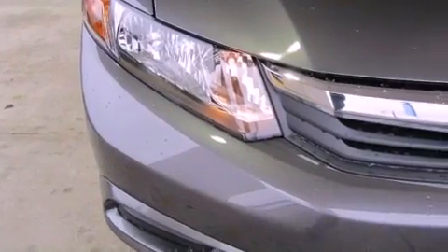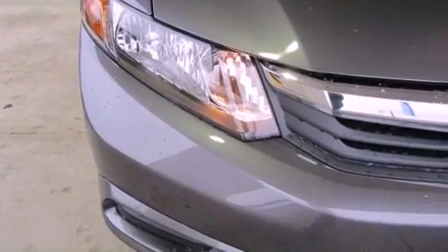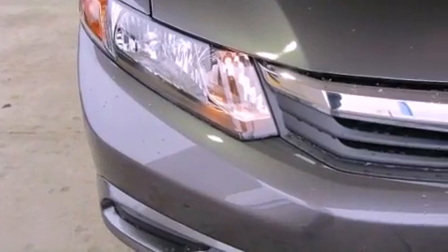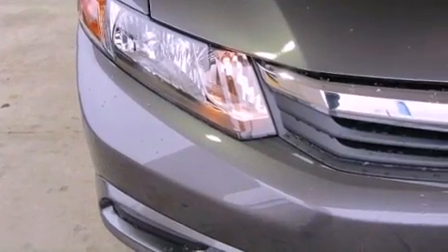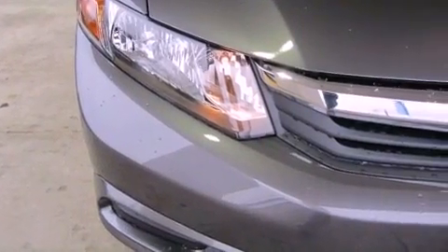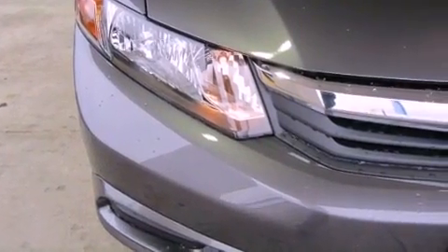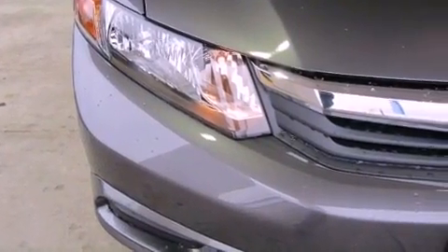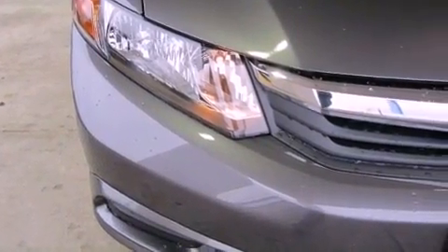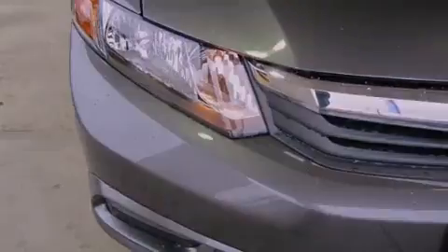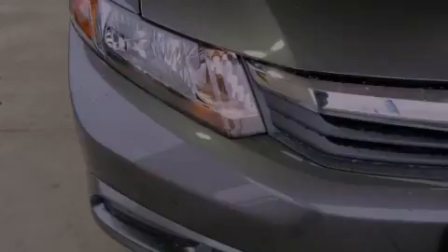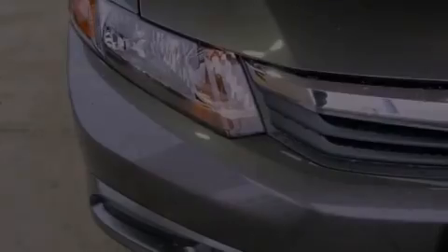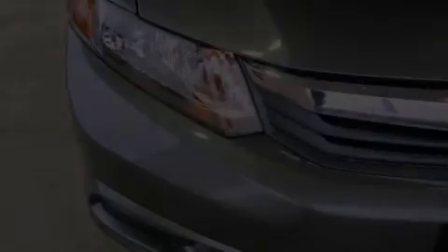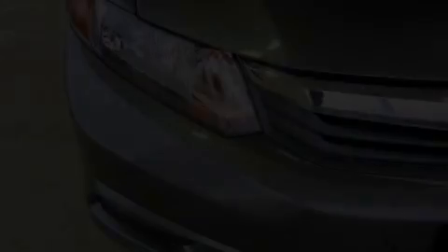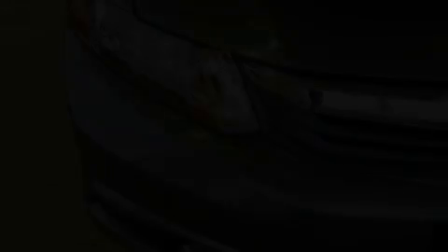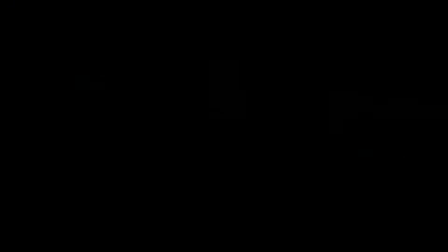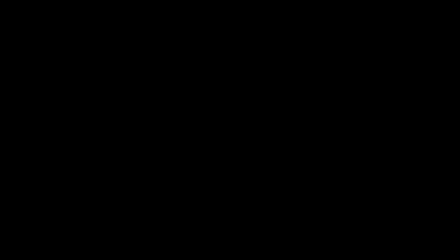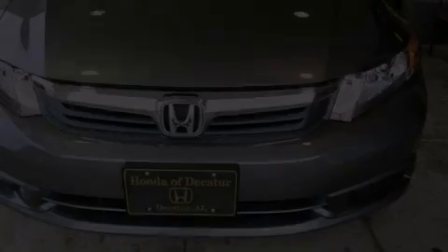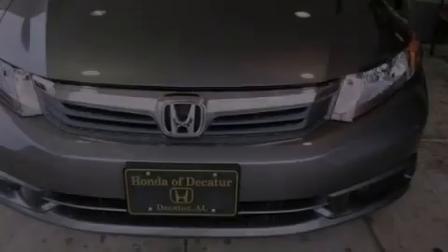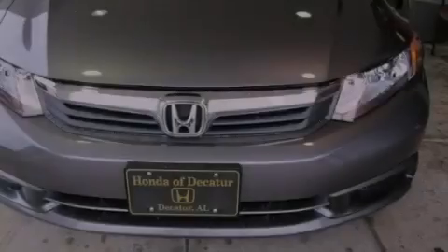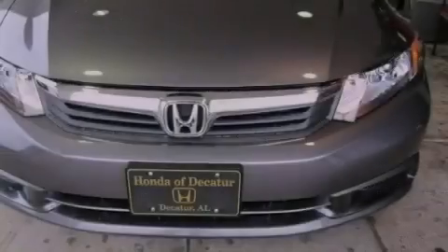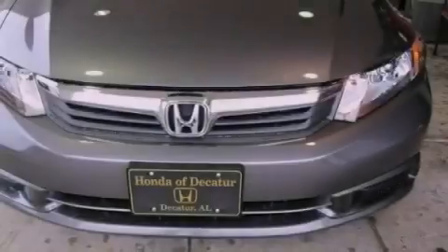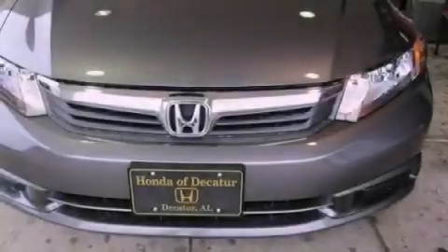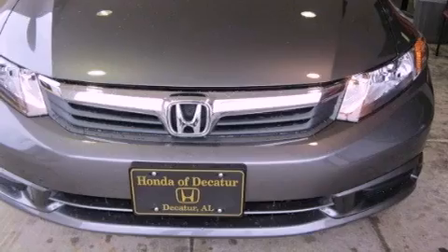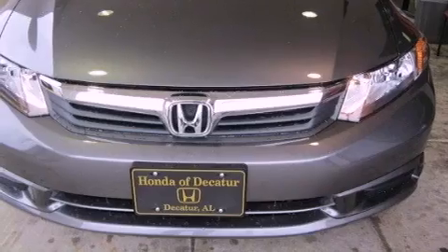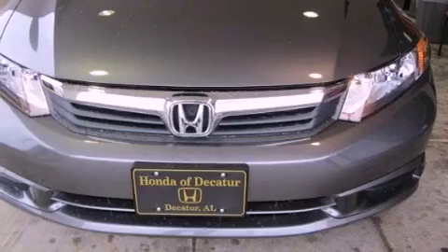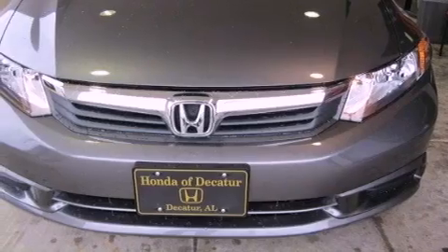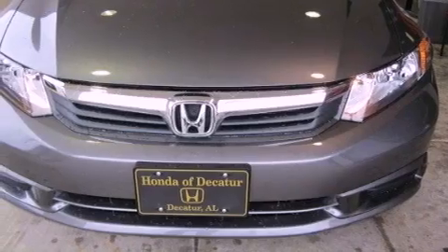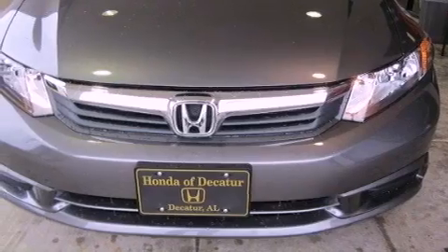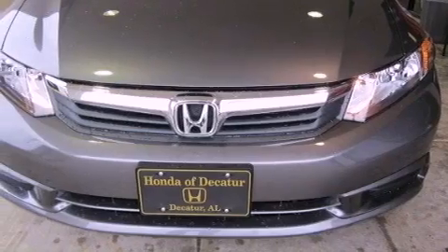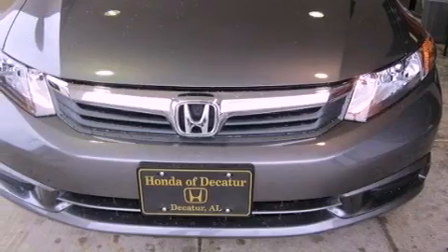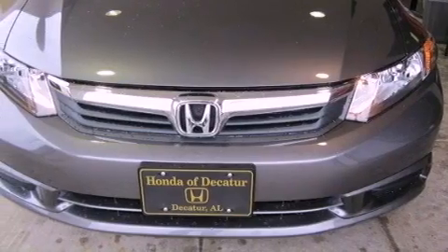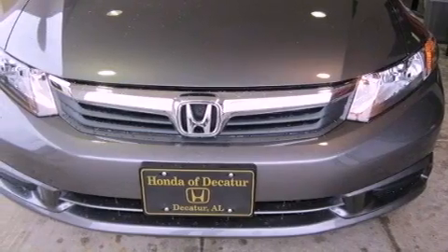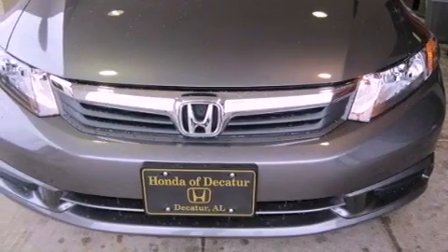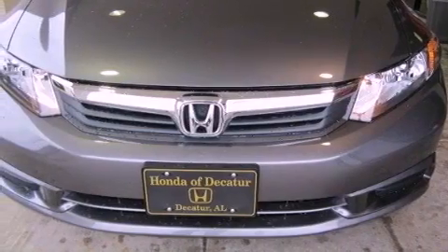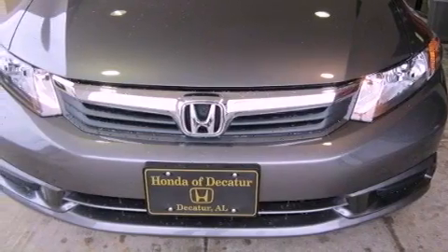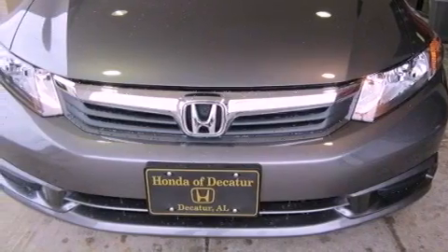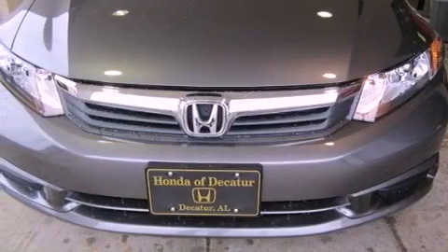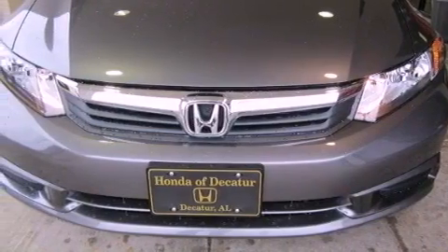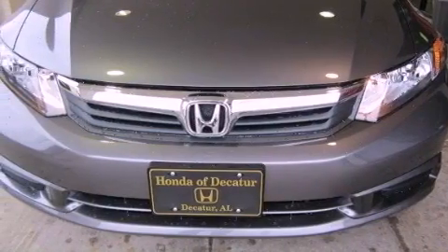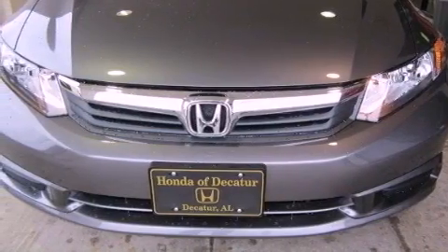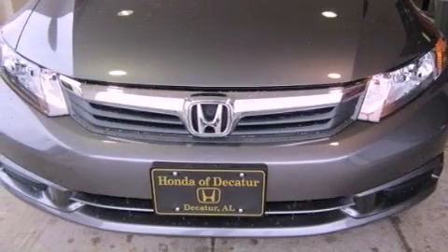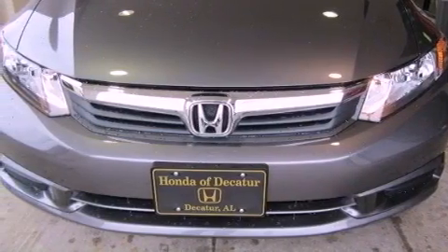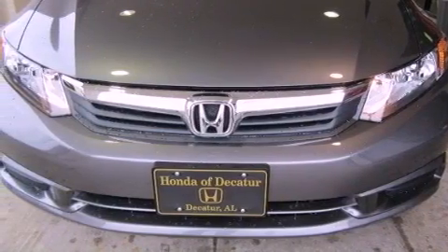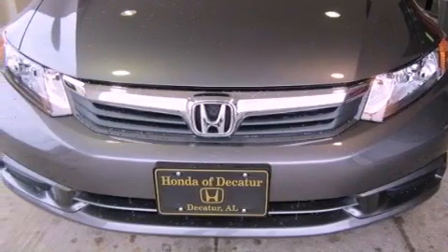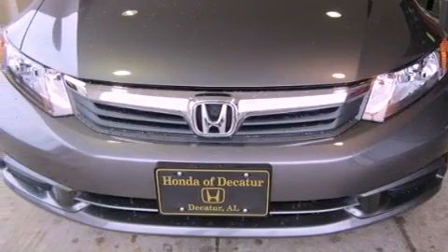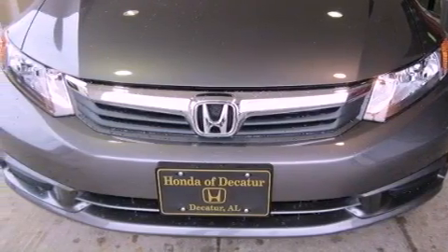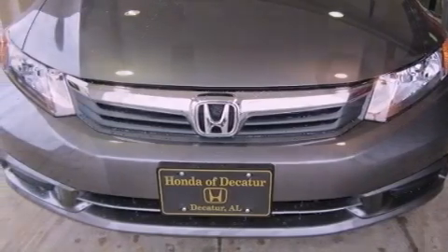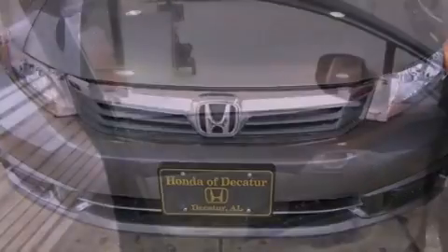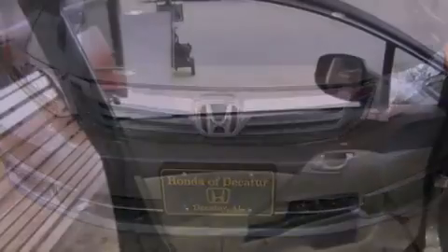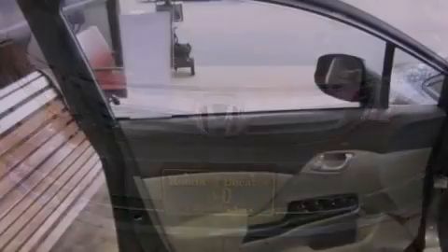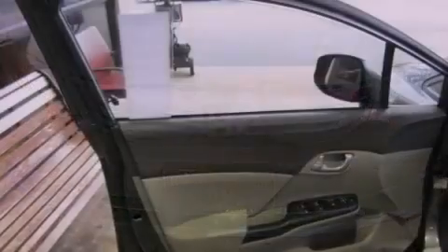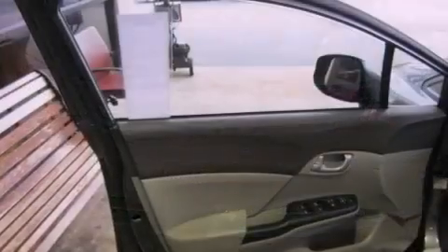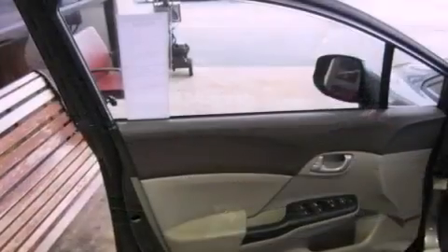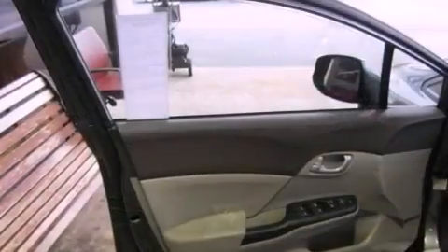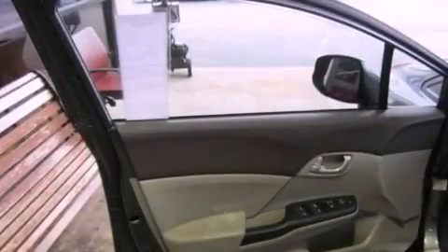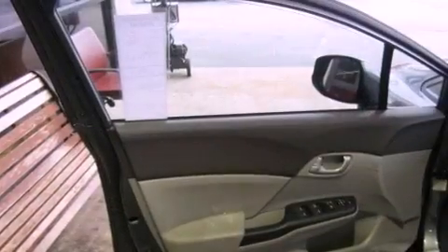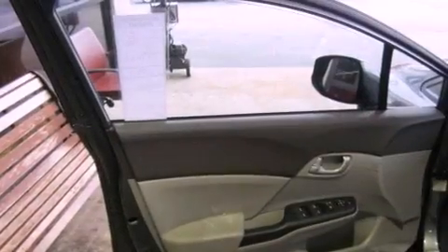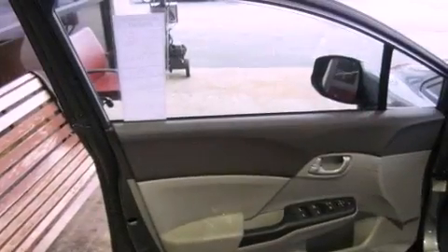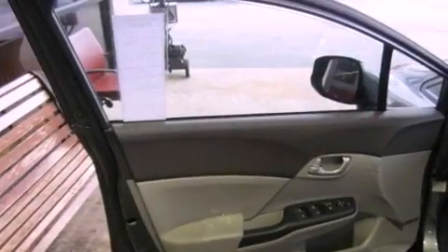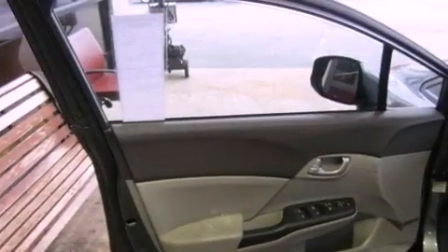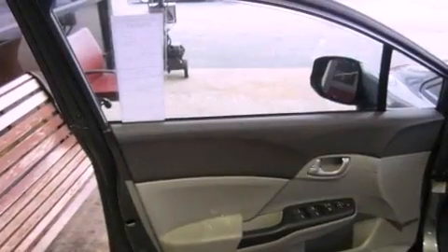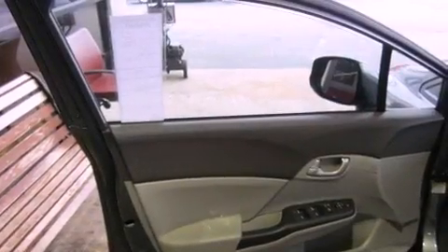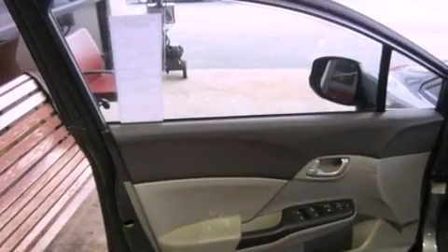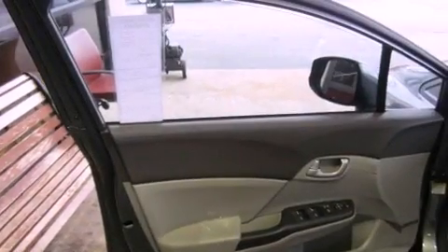Heater vents for rear-seated passengers, a rear window defroster, a keyless entry system, an electronic throttle, and performance tires.